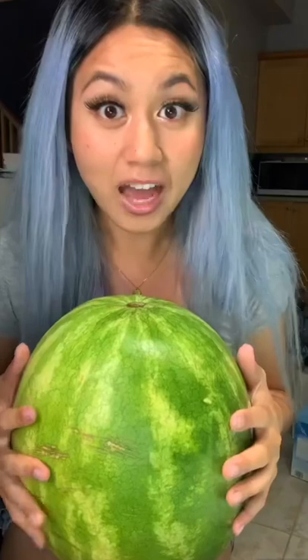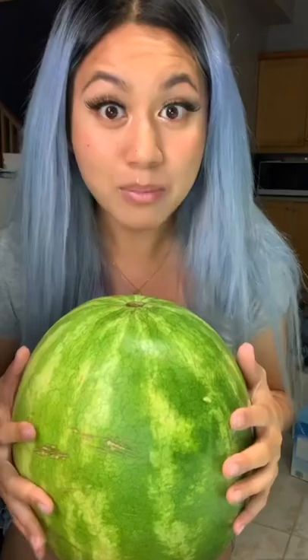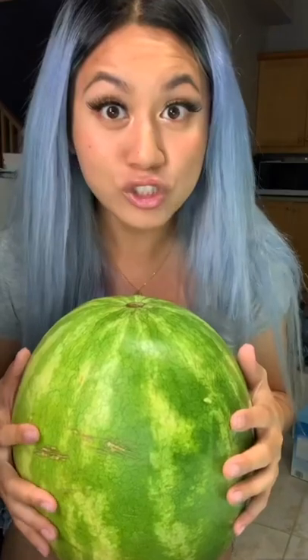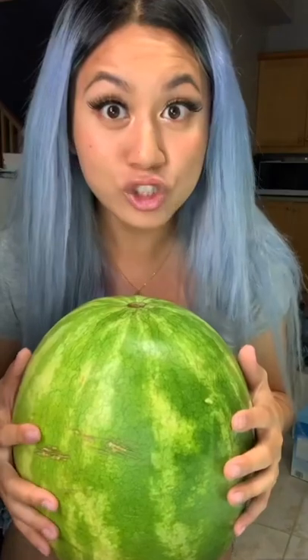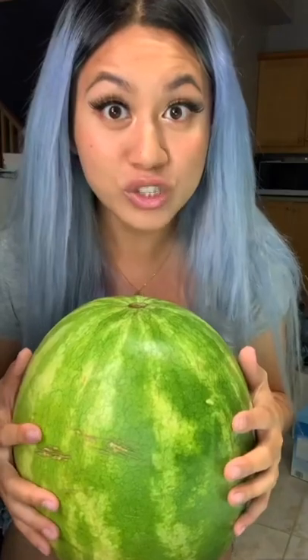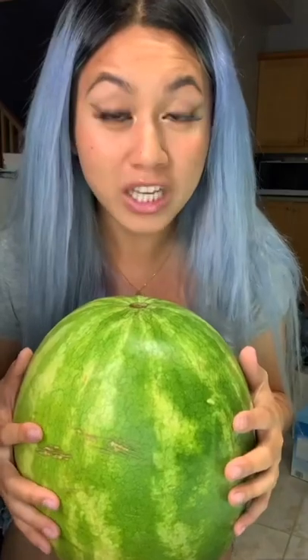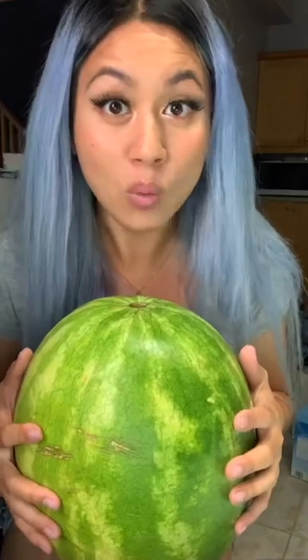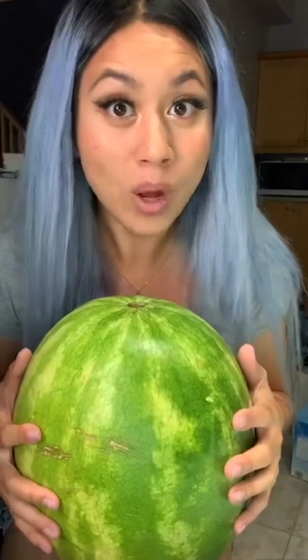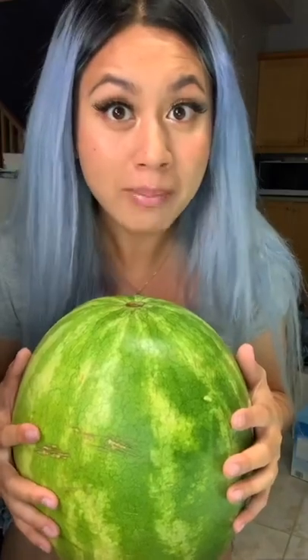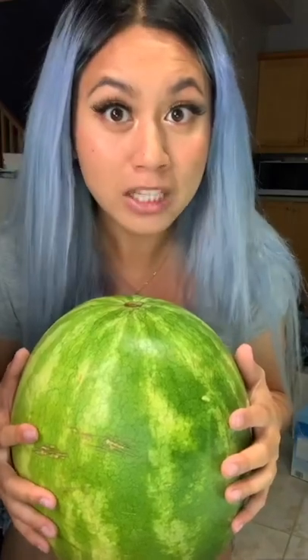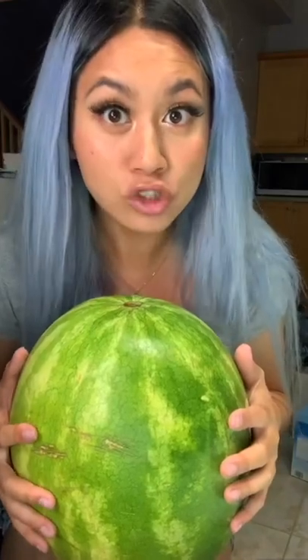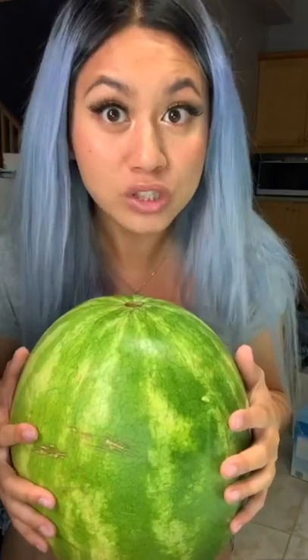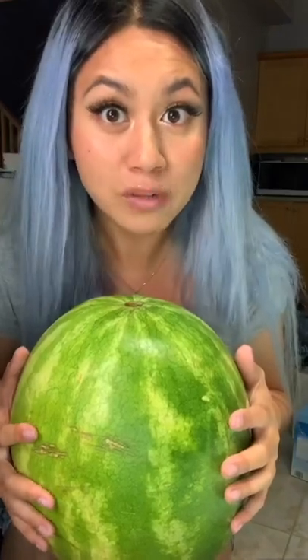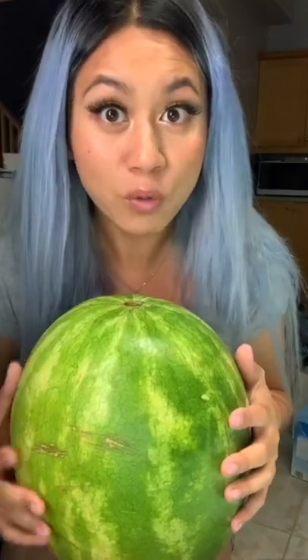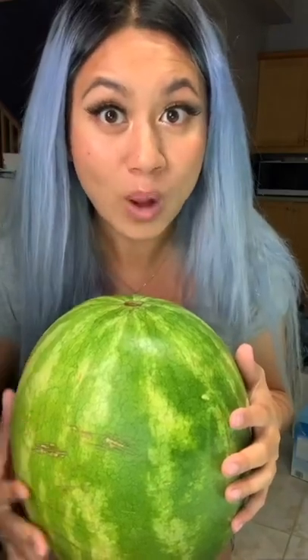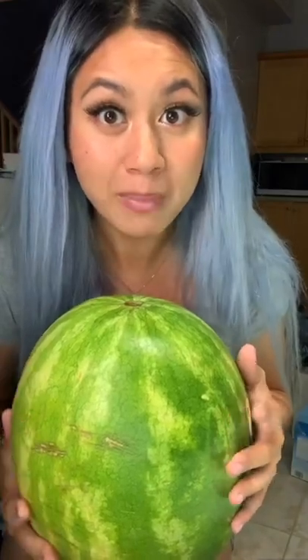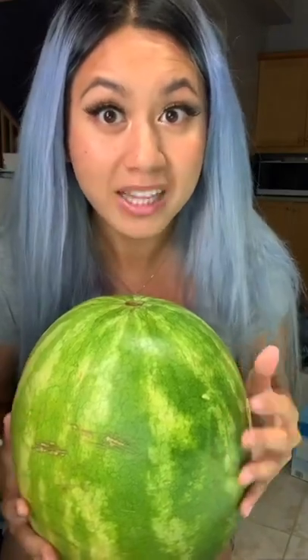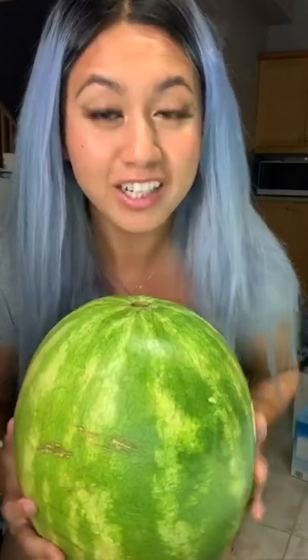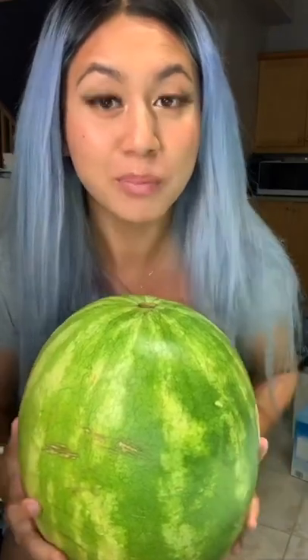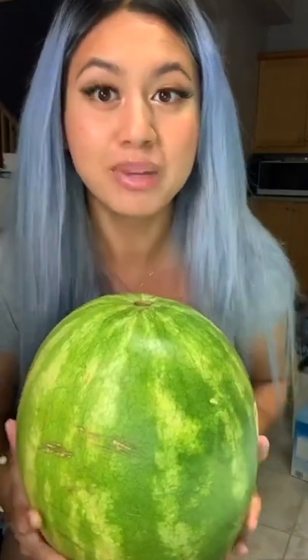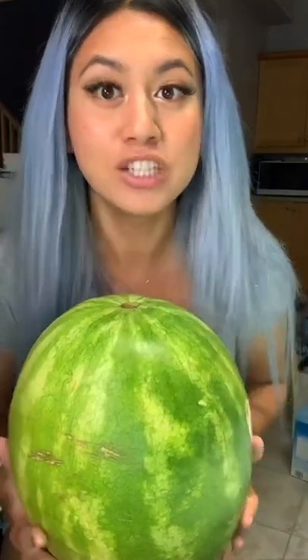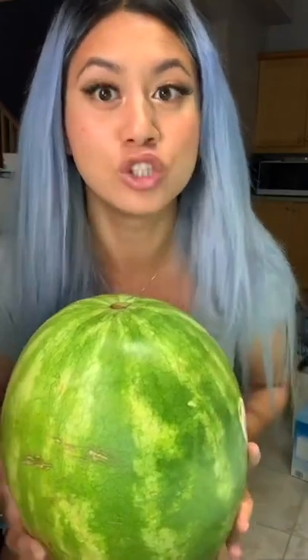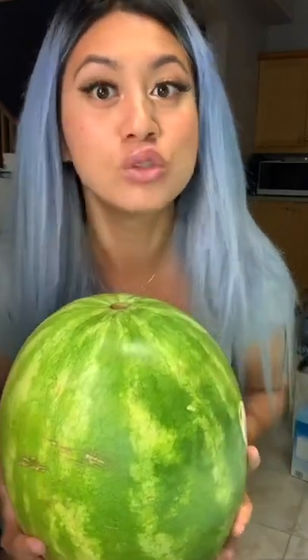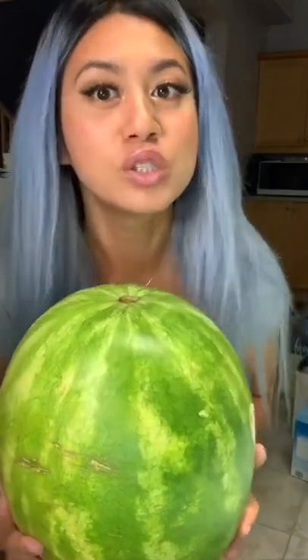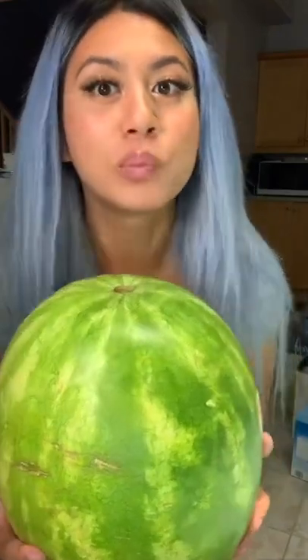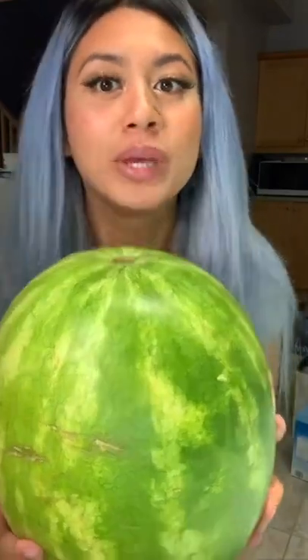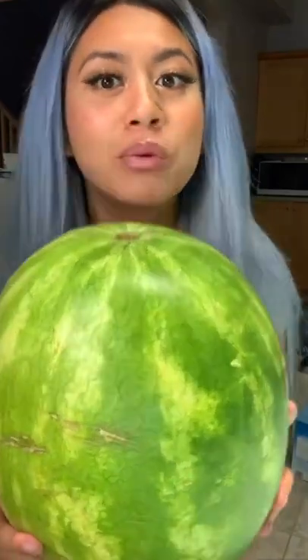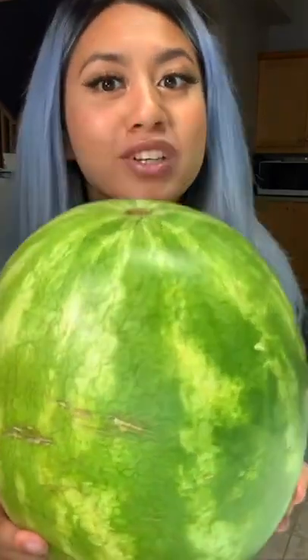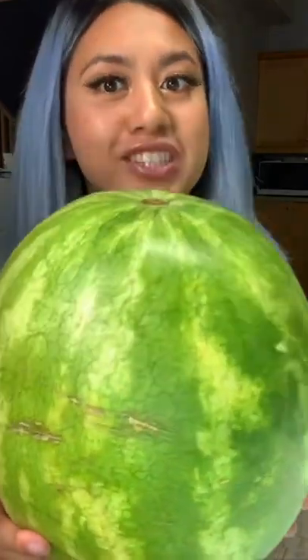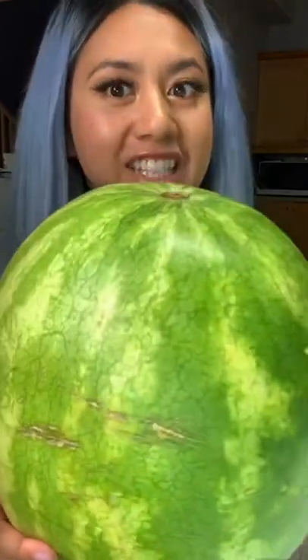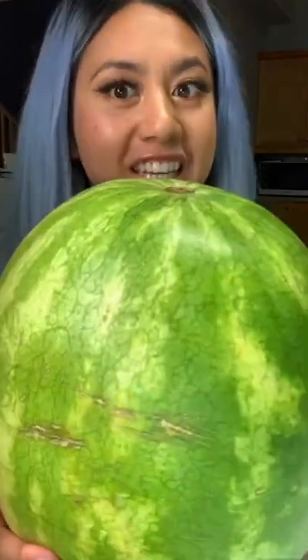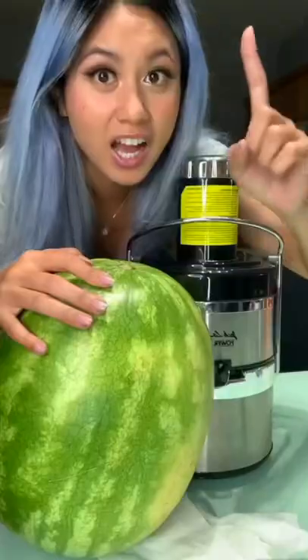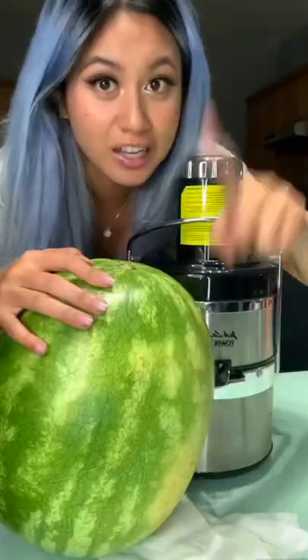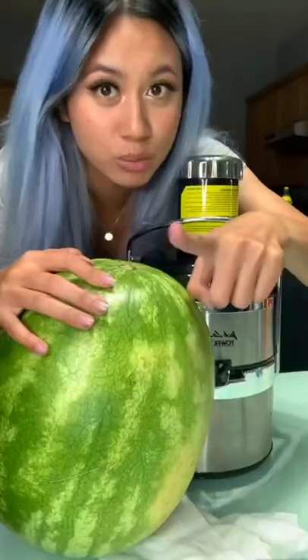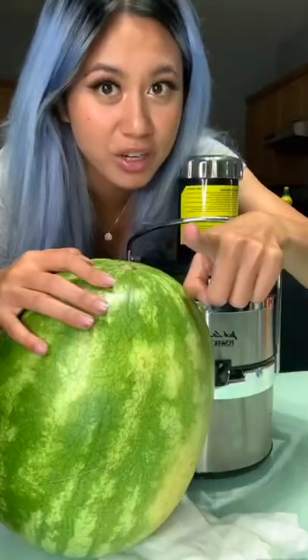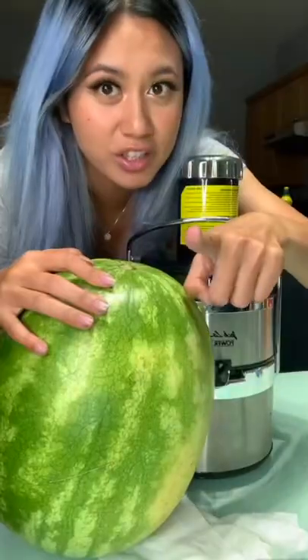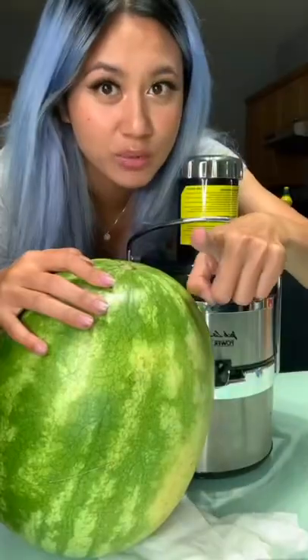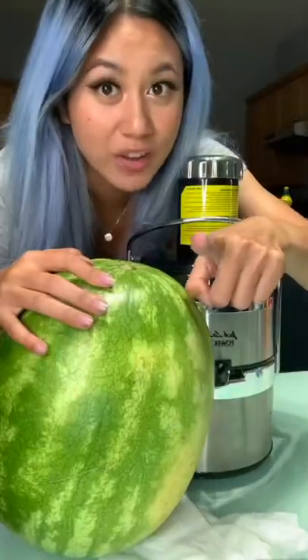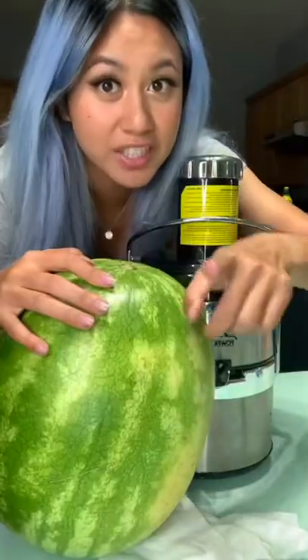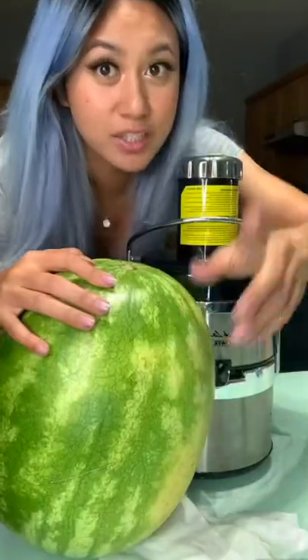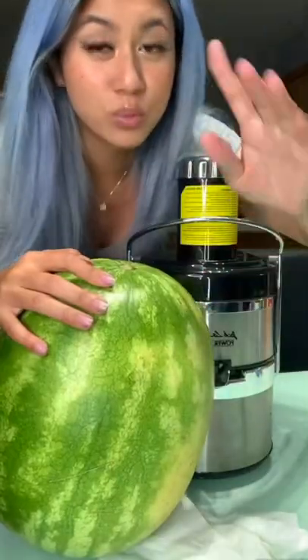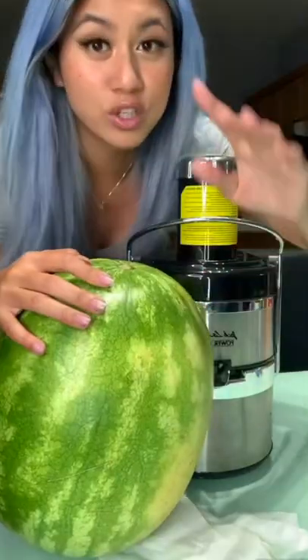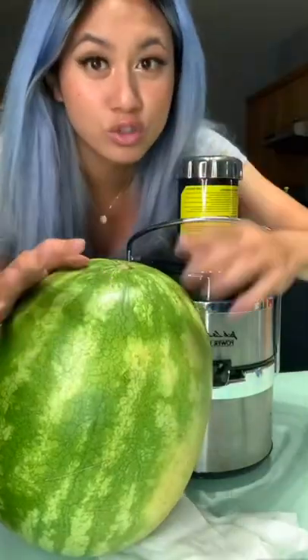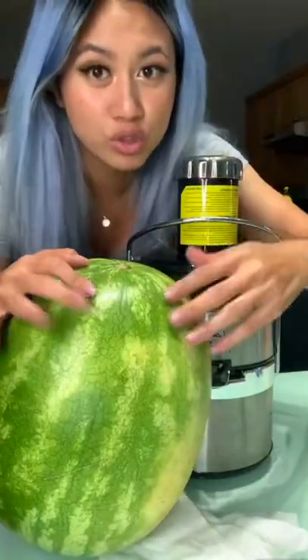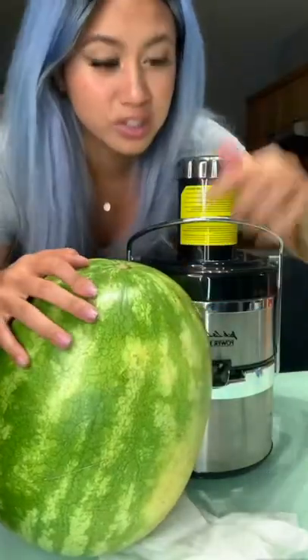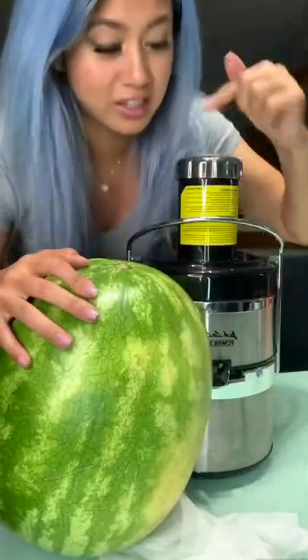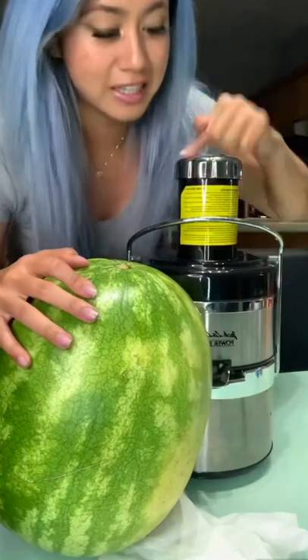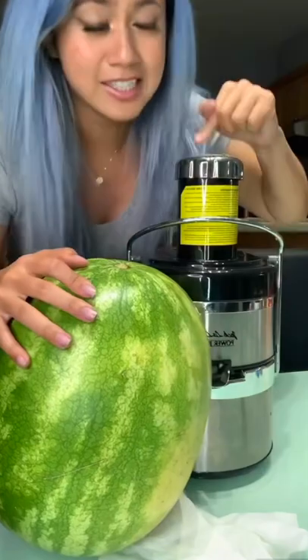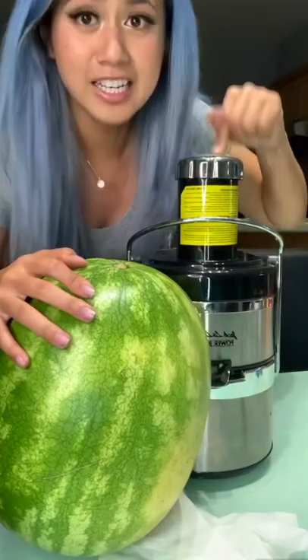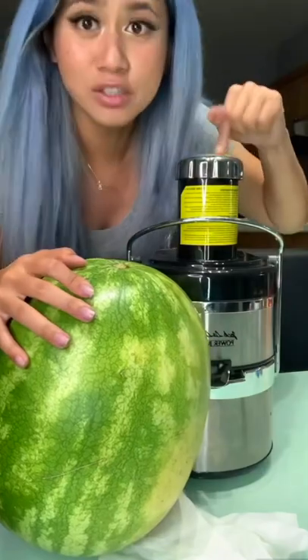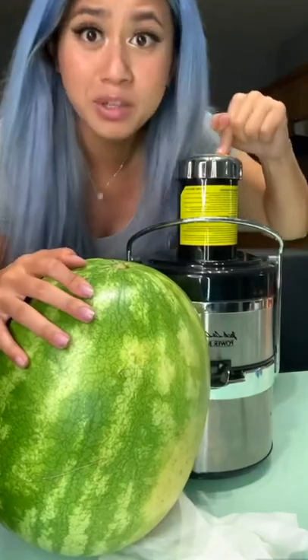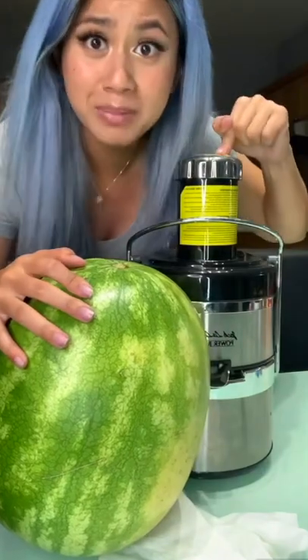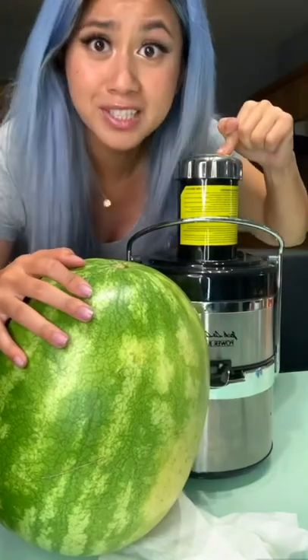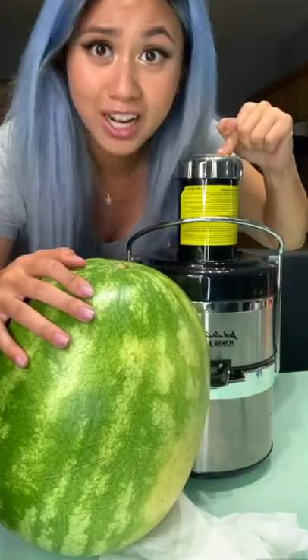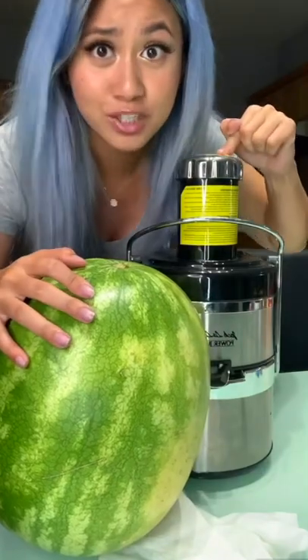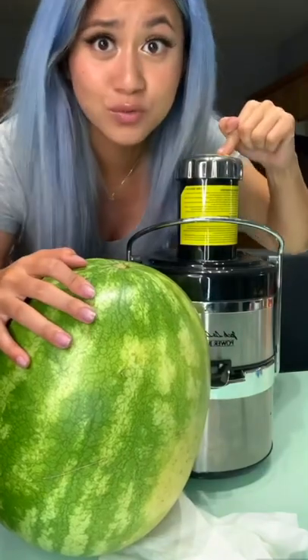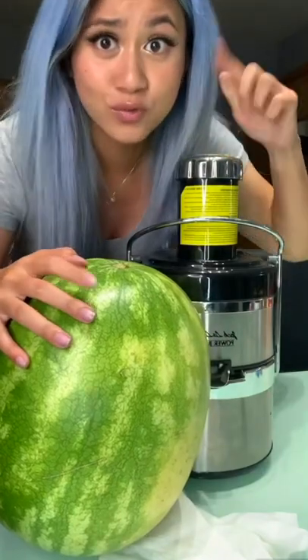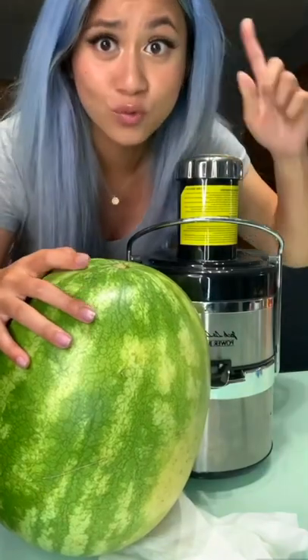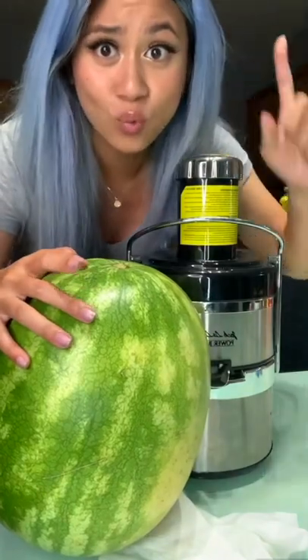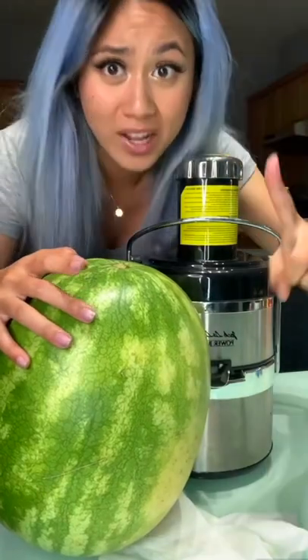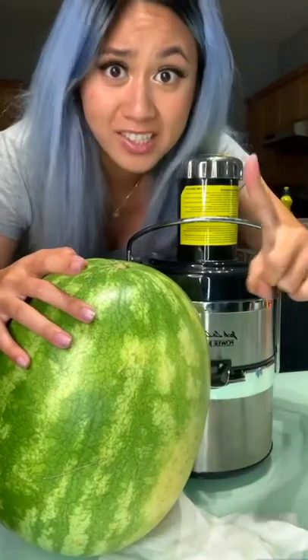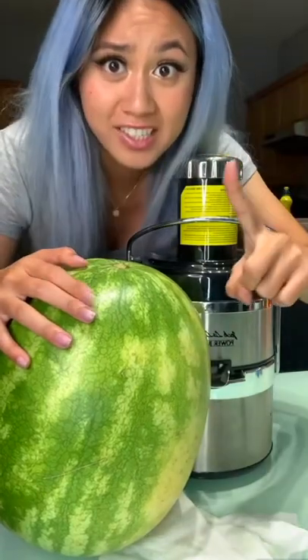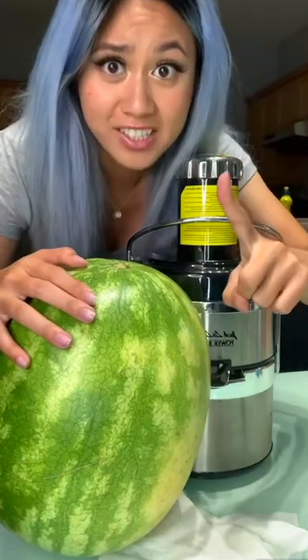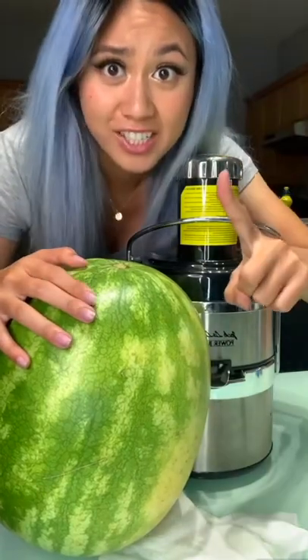How much juice can a watermelon juice if a watermelon could be juiced? We will see. I swear there's phases when you juice — this has only been touched once this year.